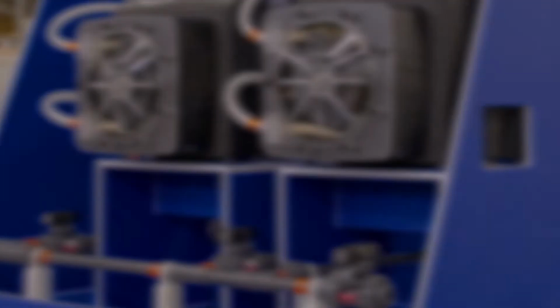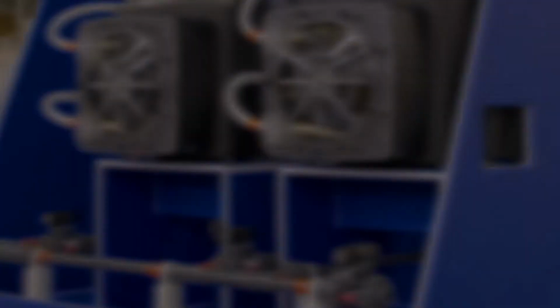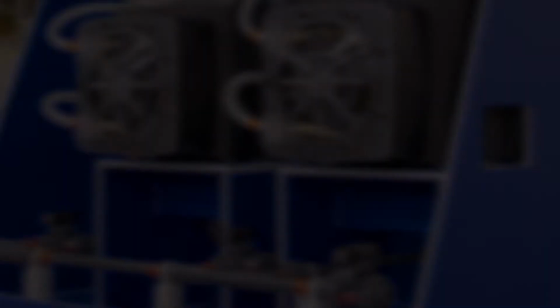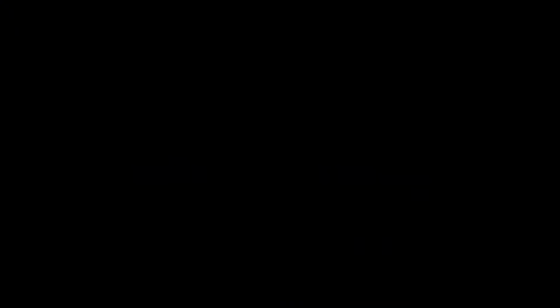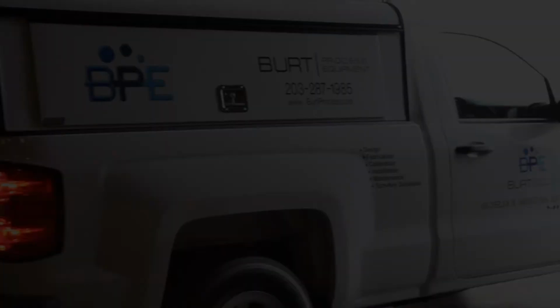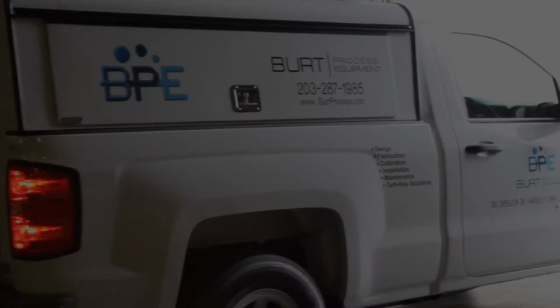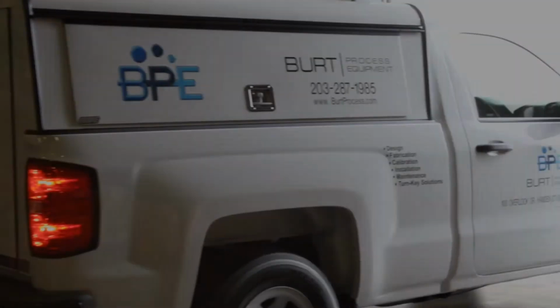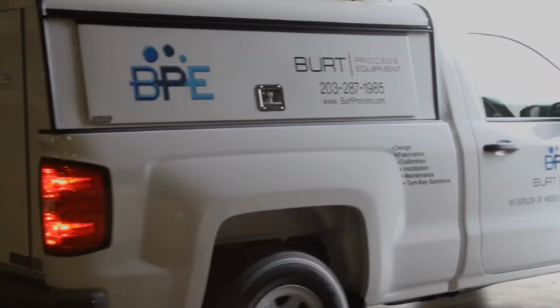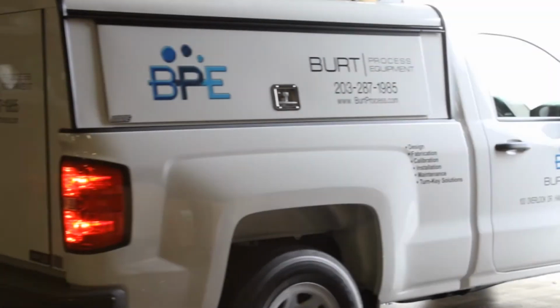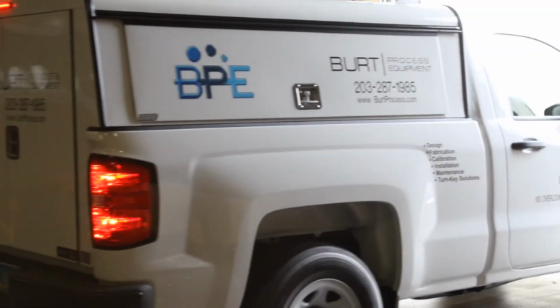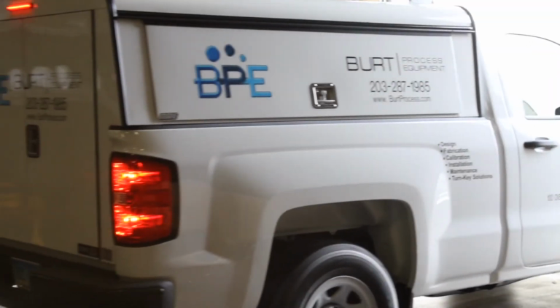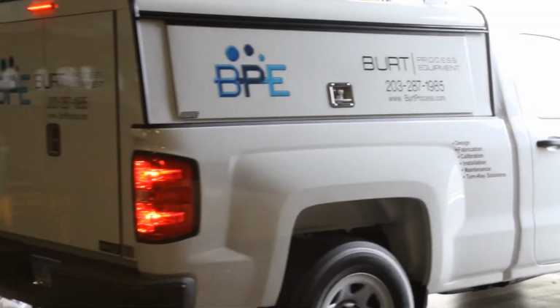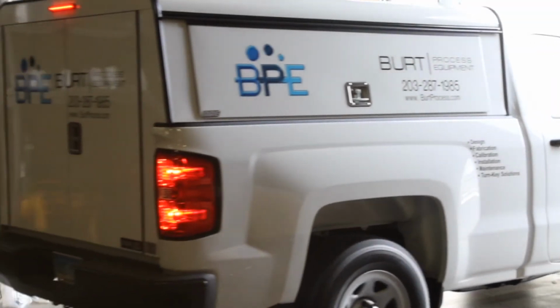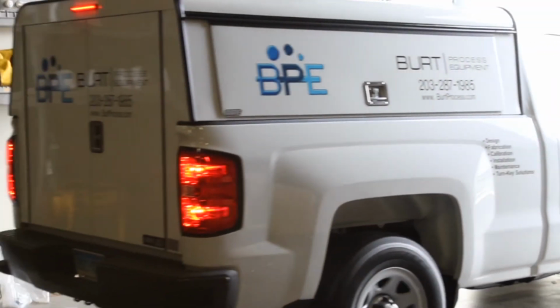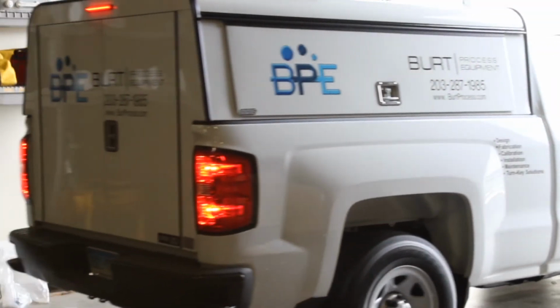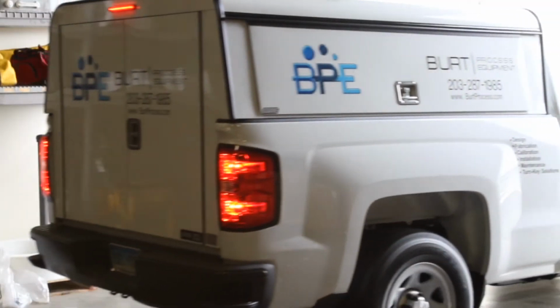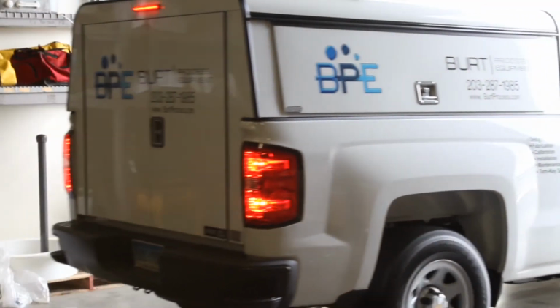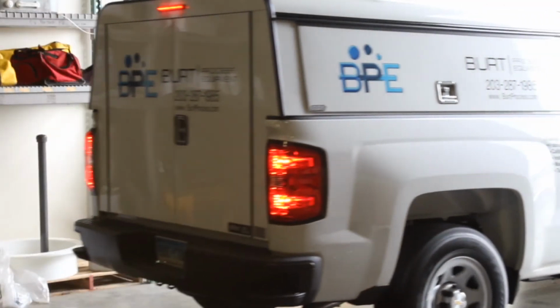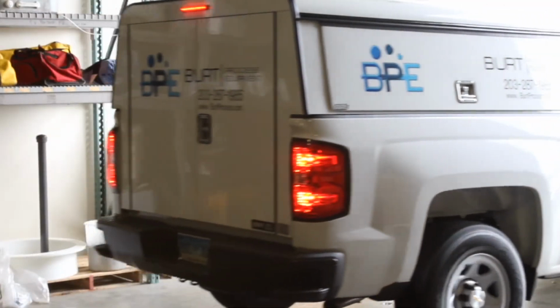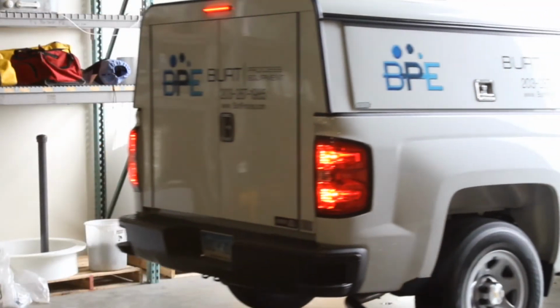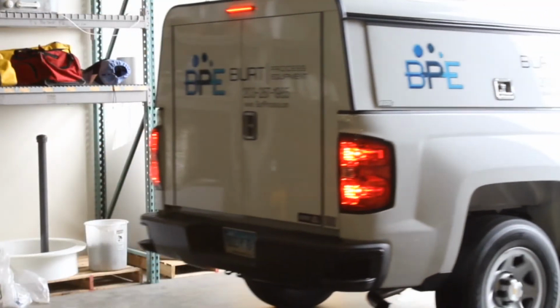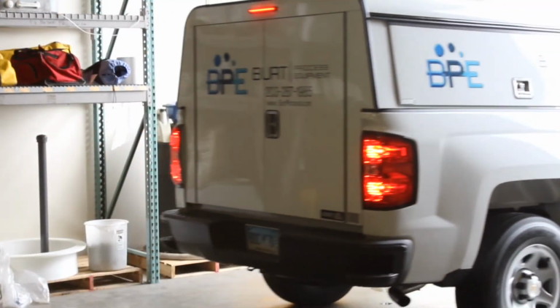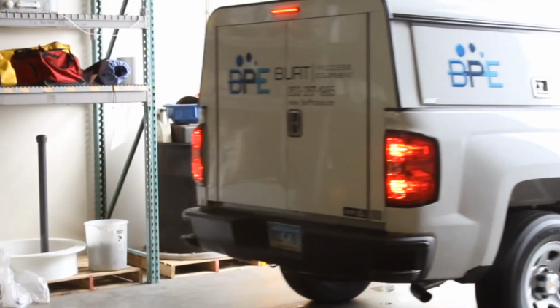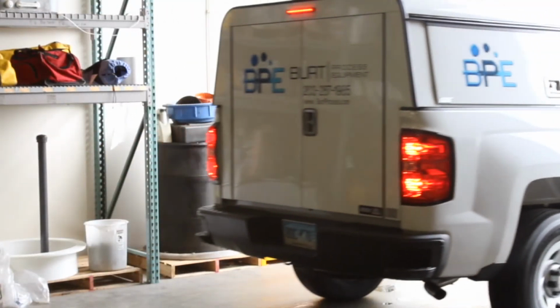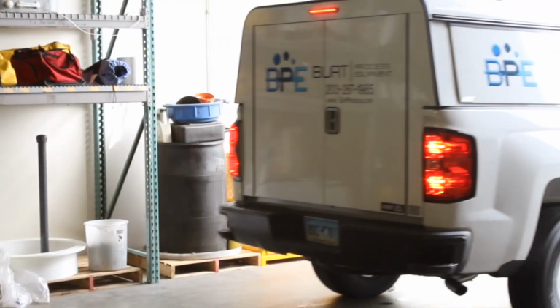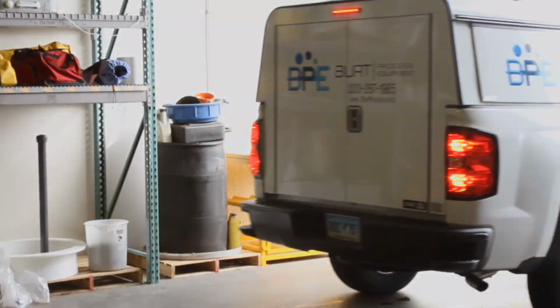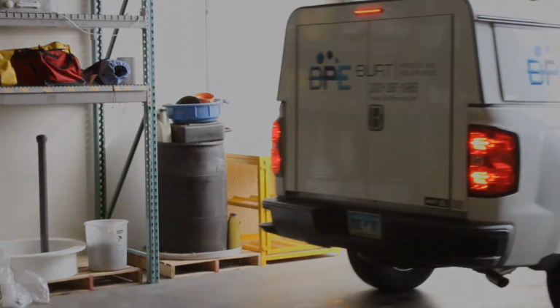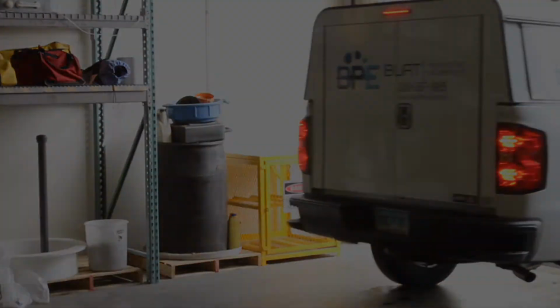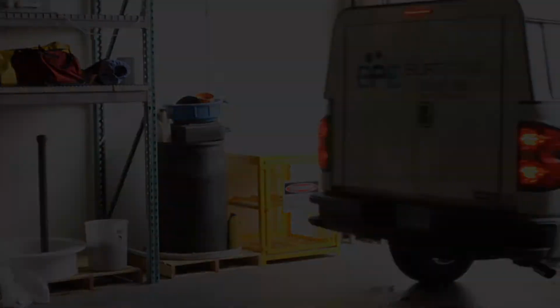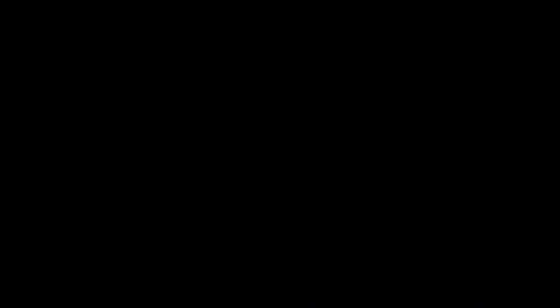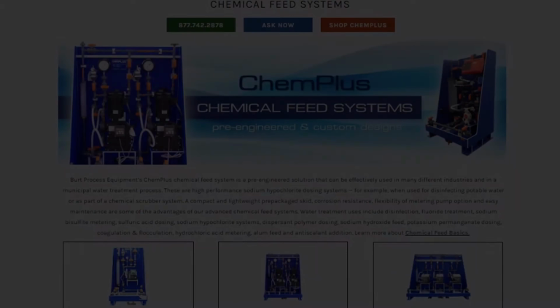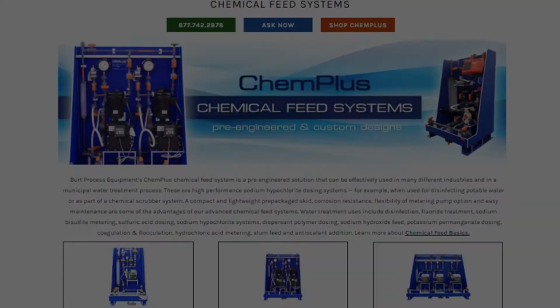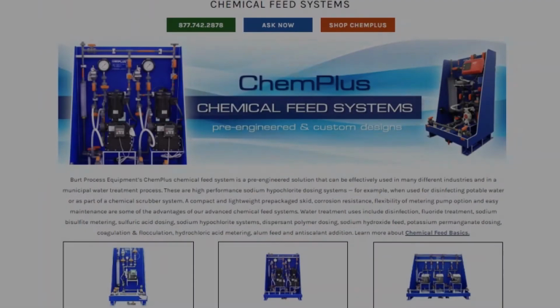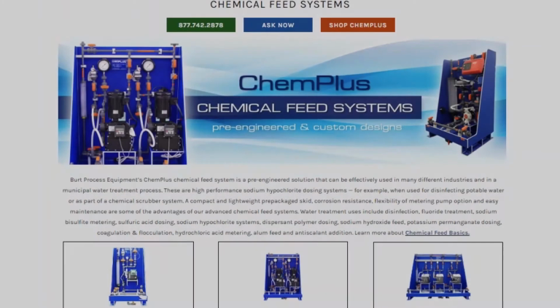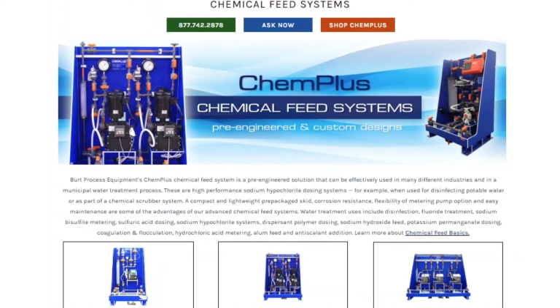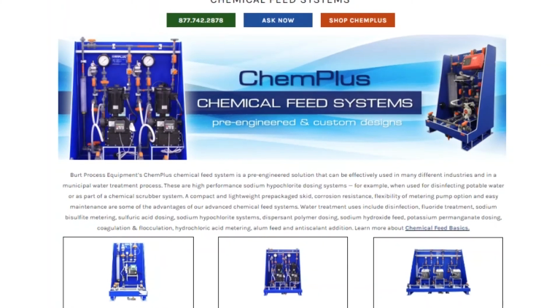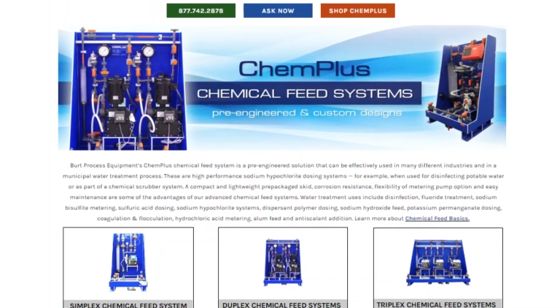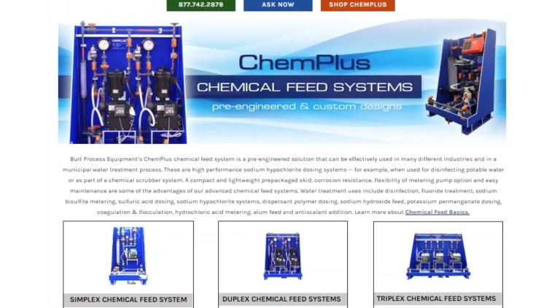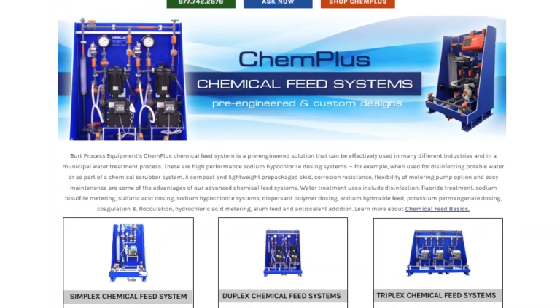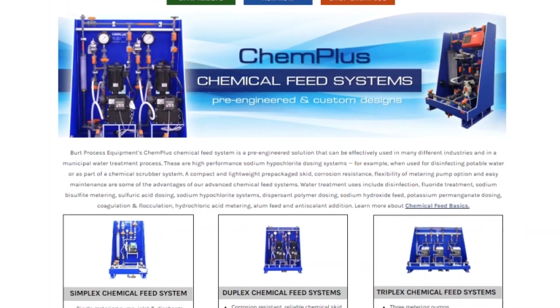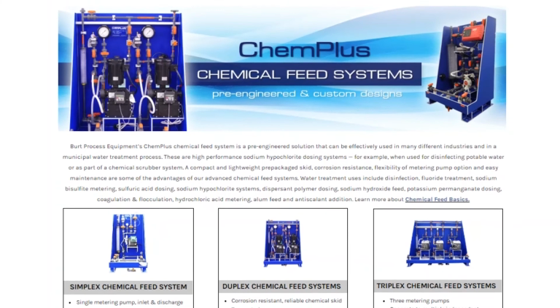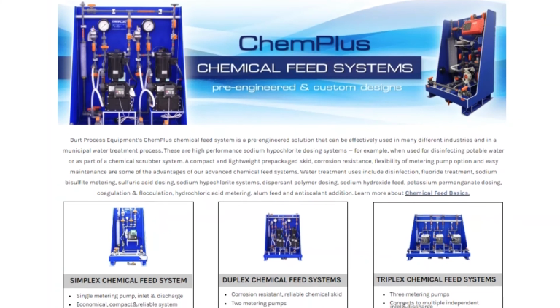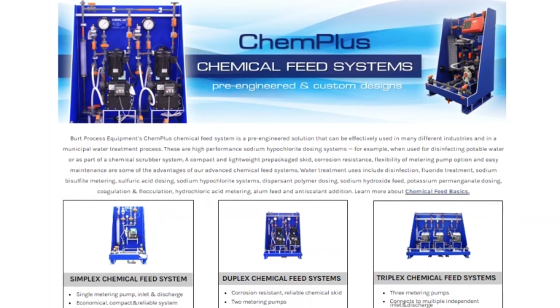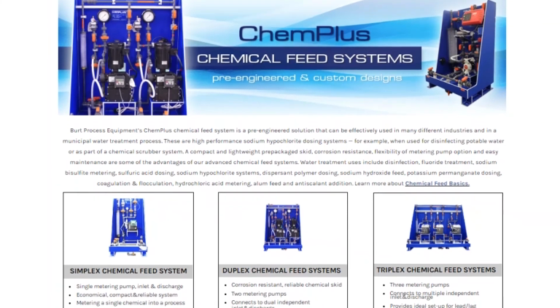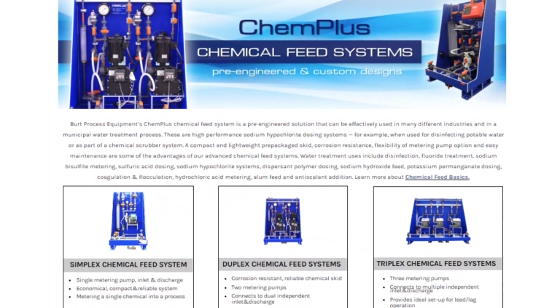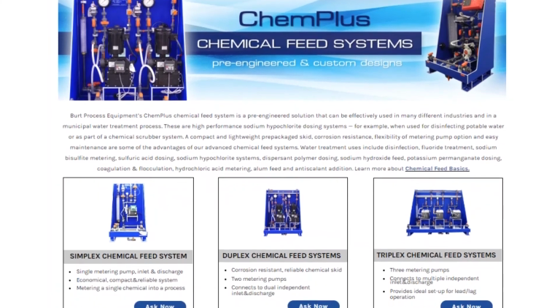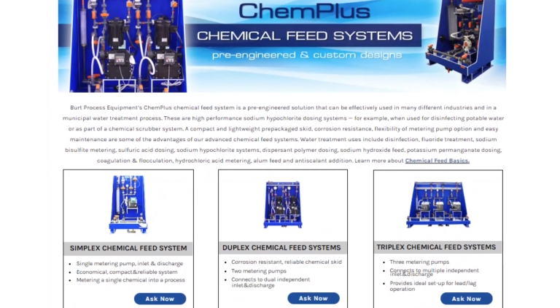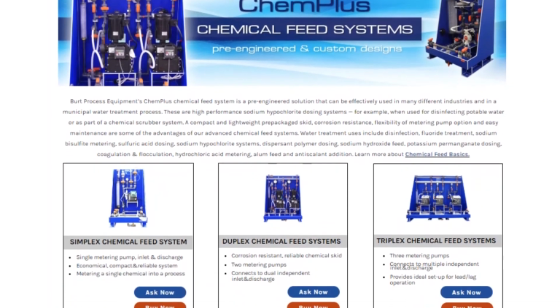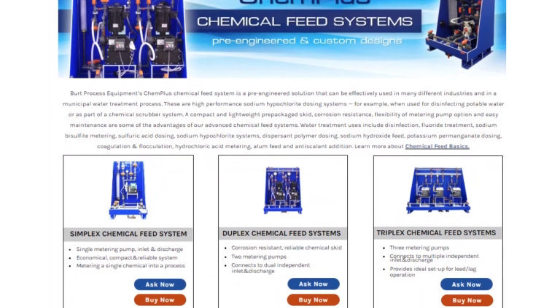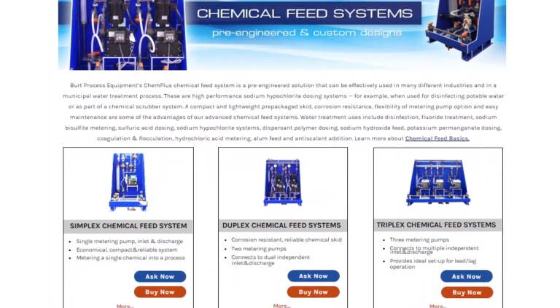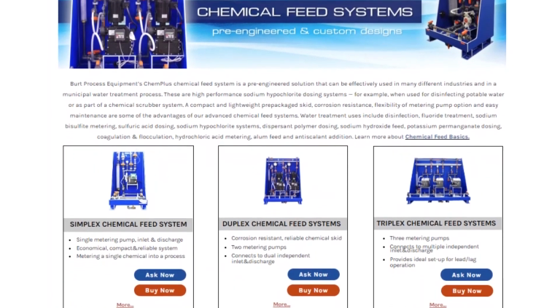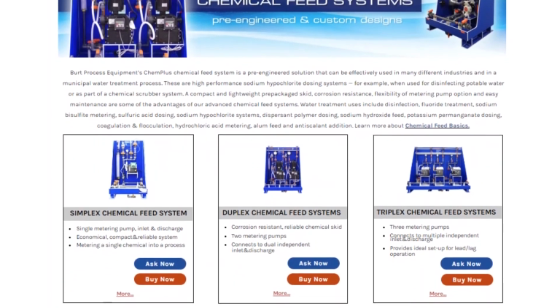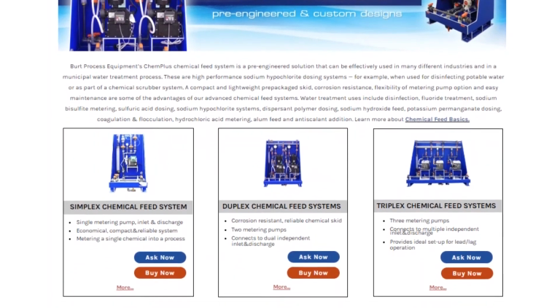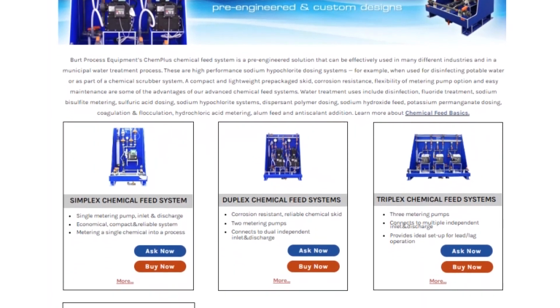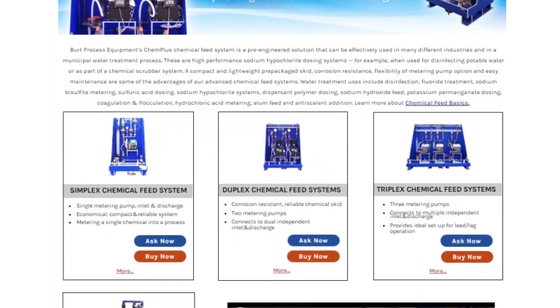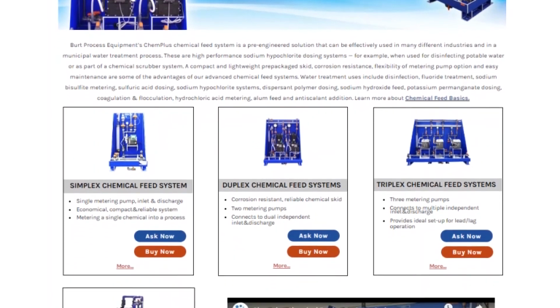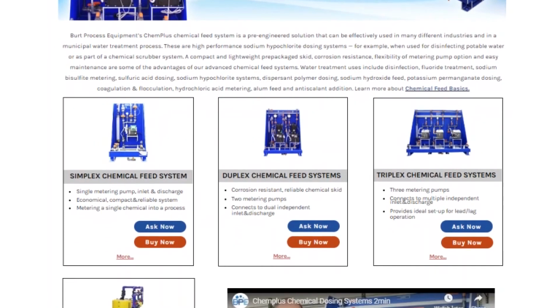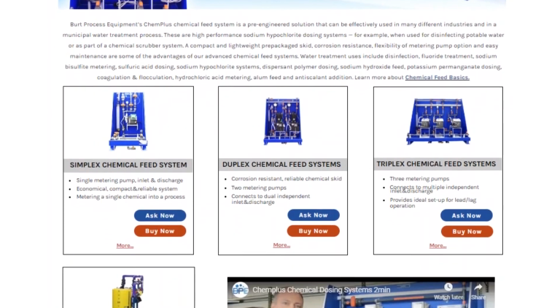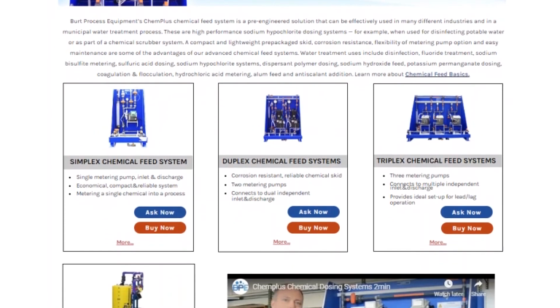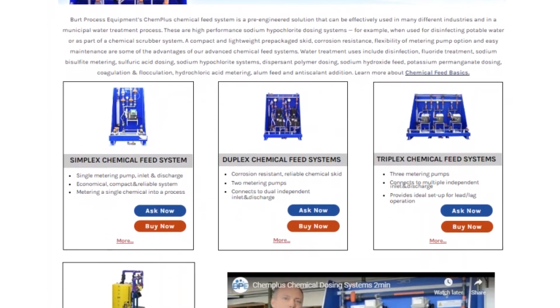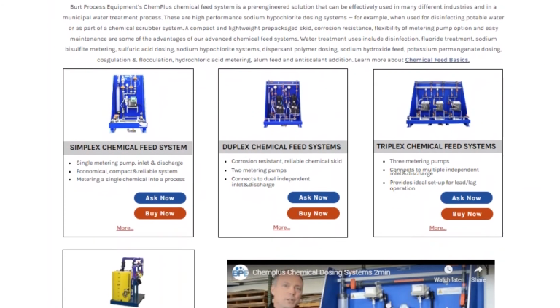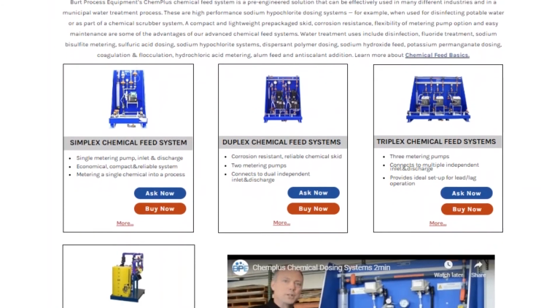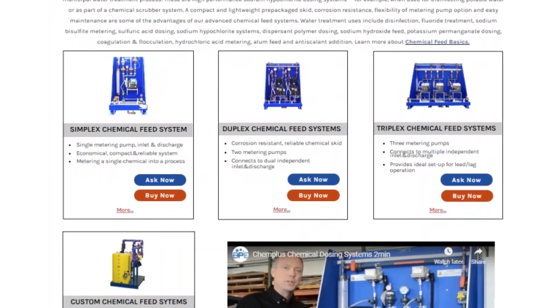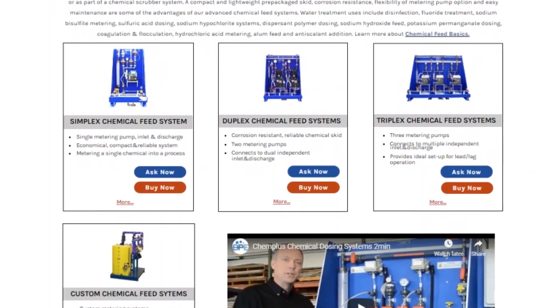Burt Process Equipment's factory trained field service team is available to complete on-site start-up and product training for any Chem Plus sold.